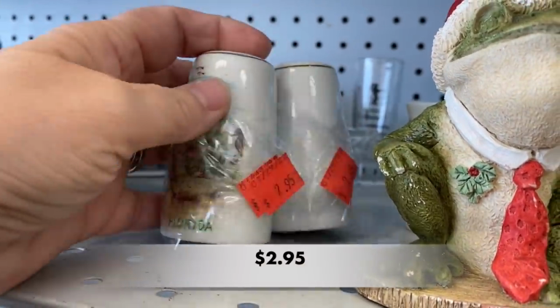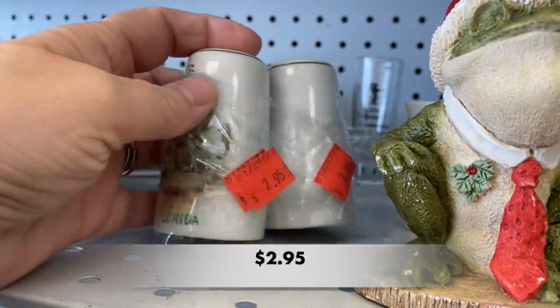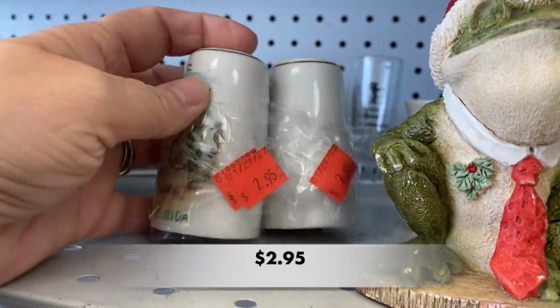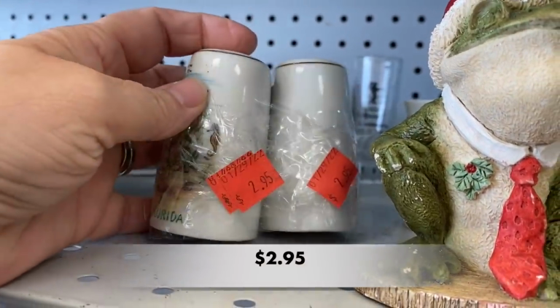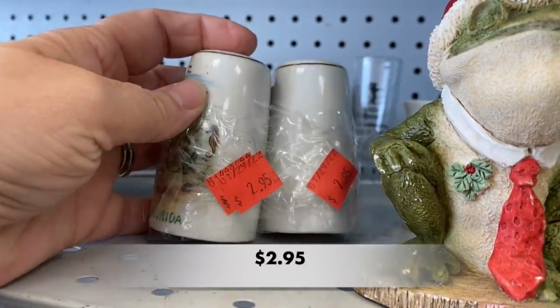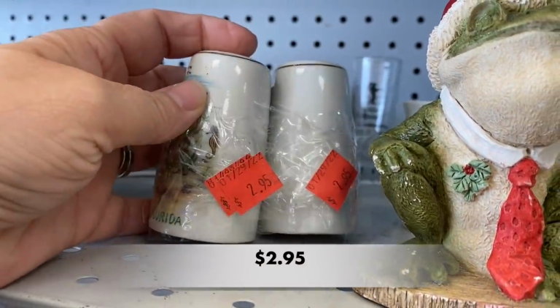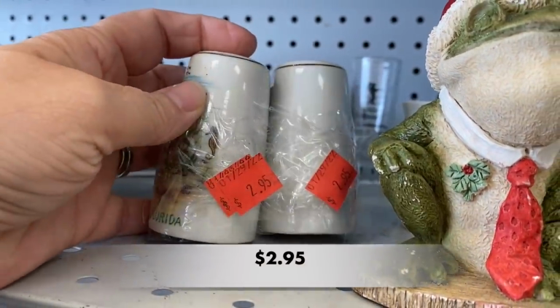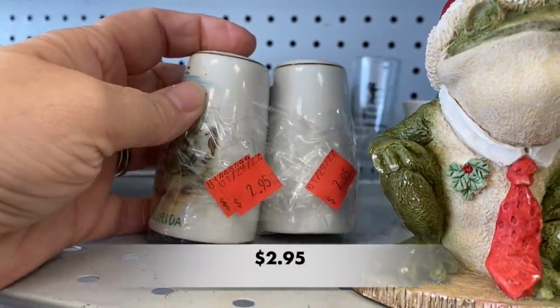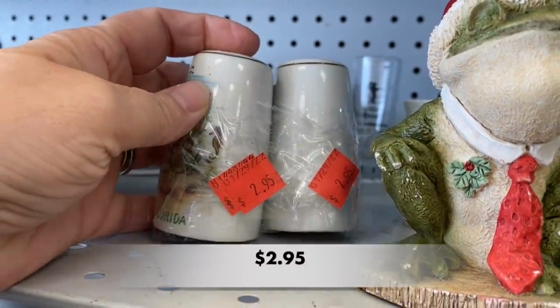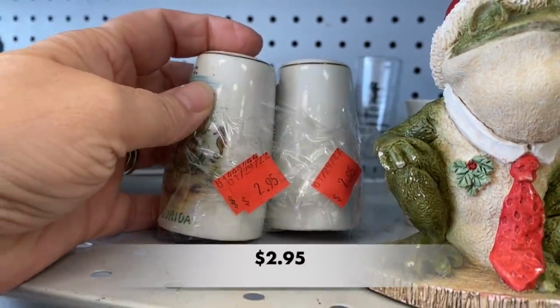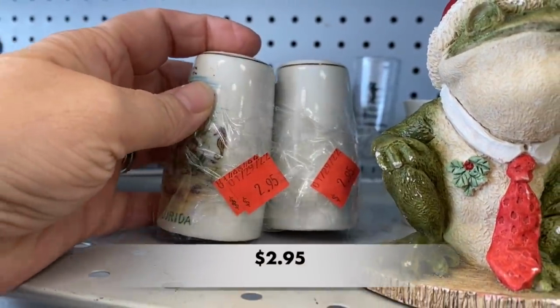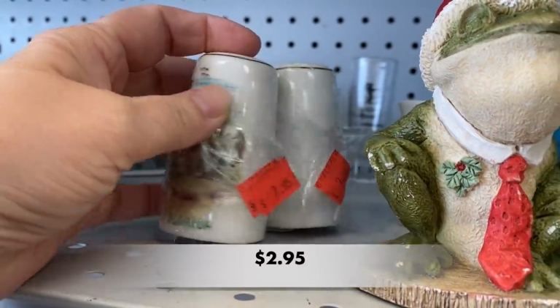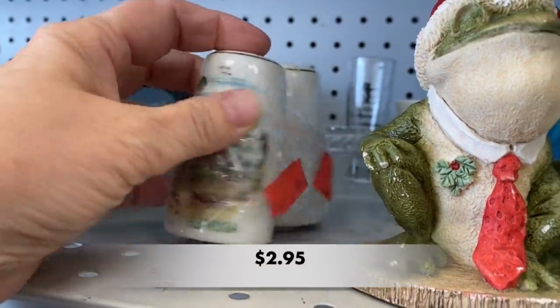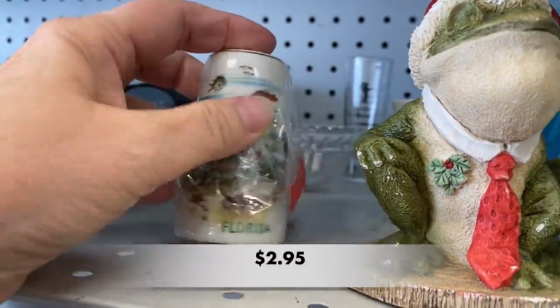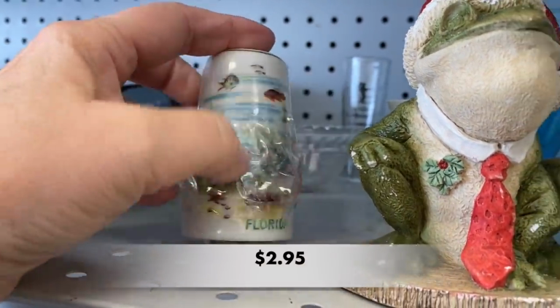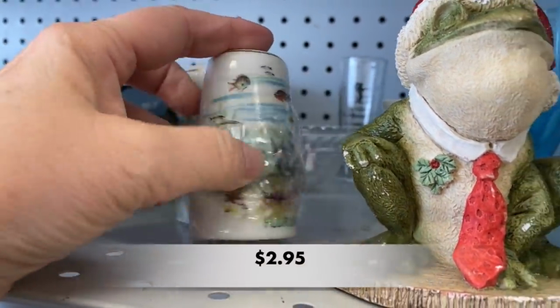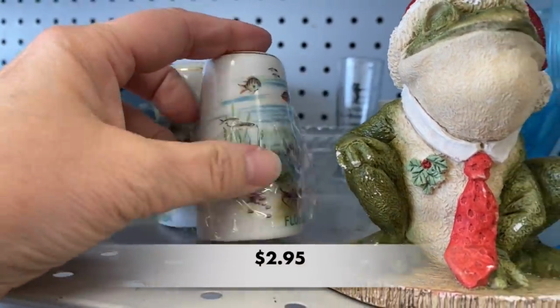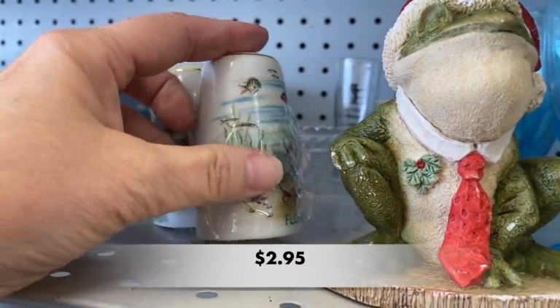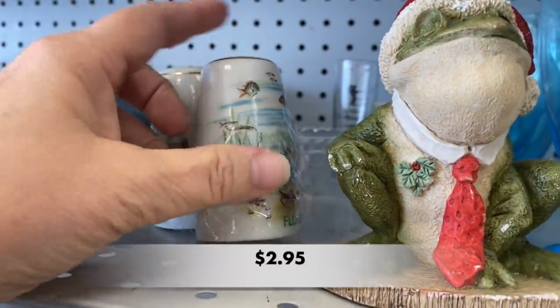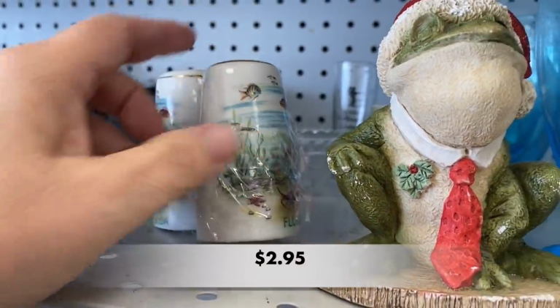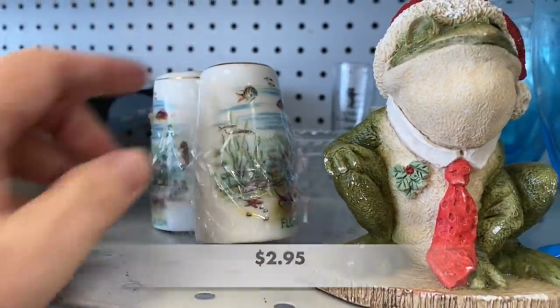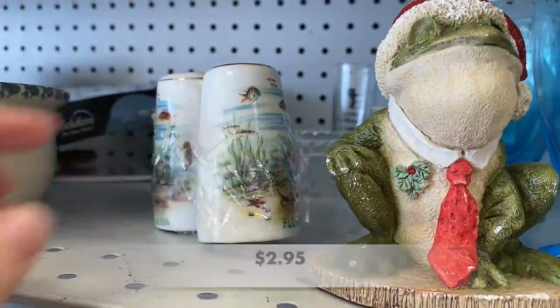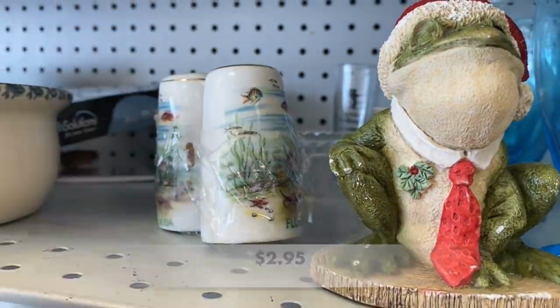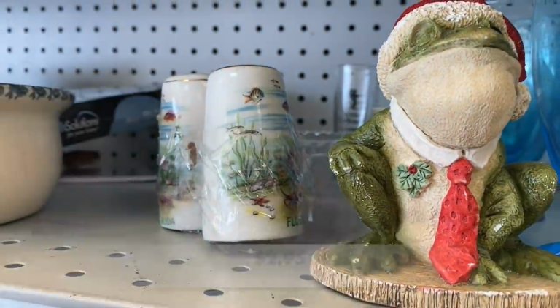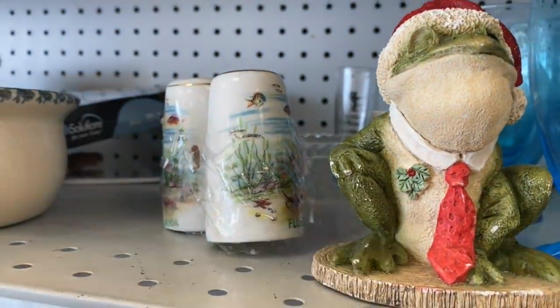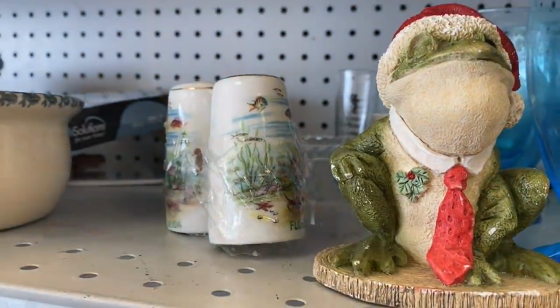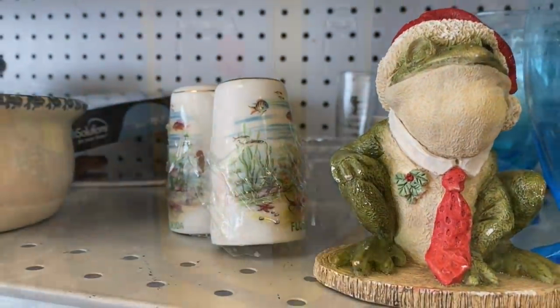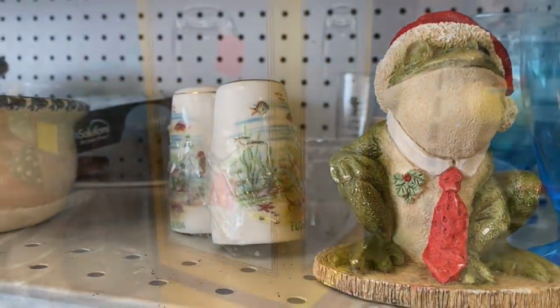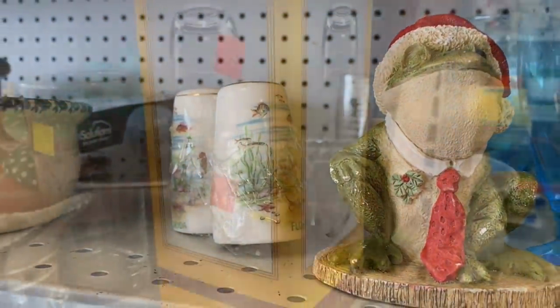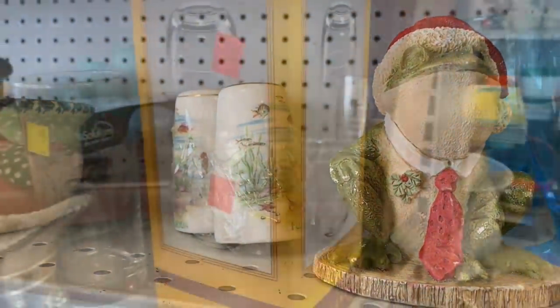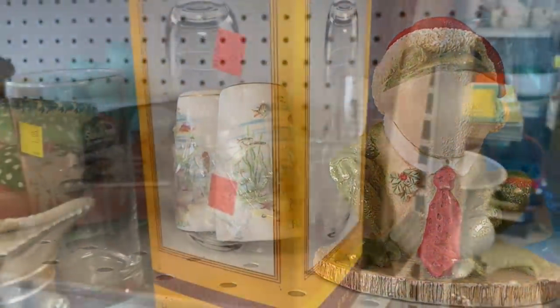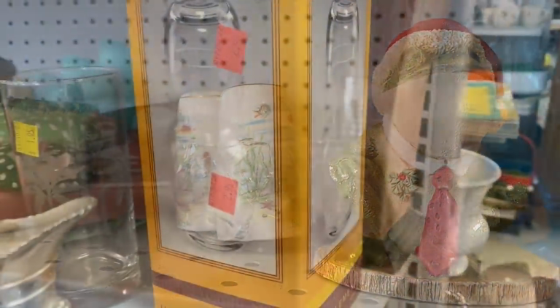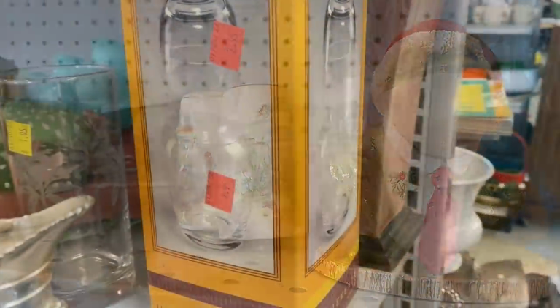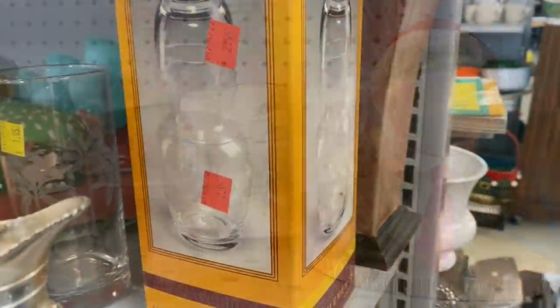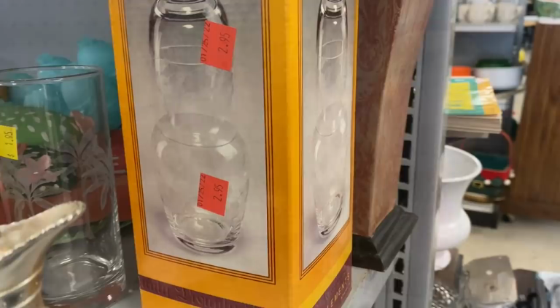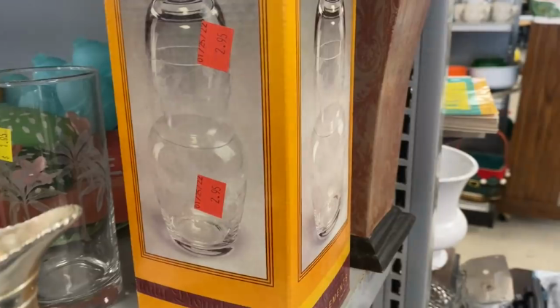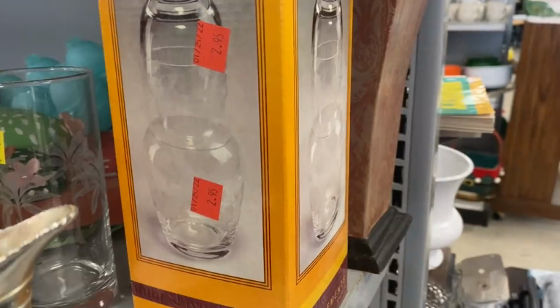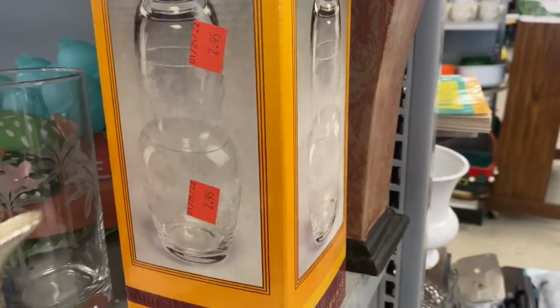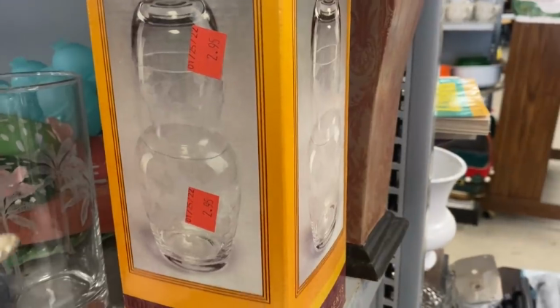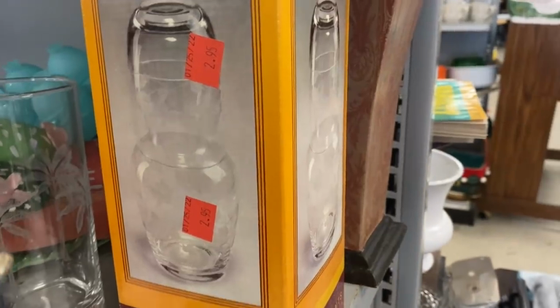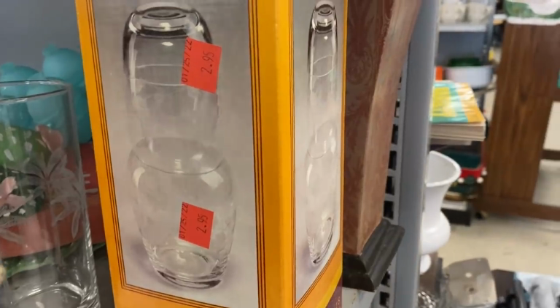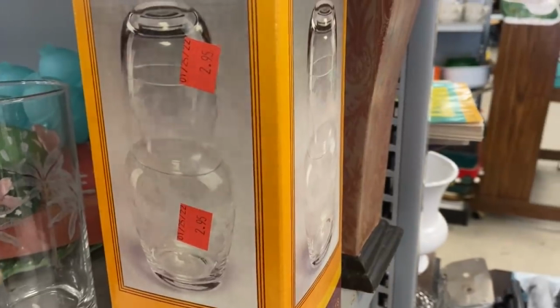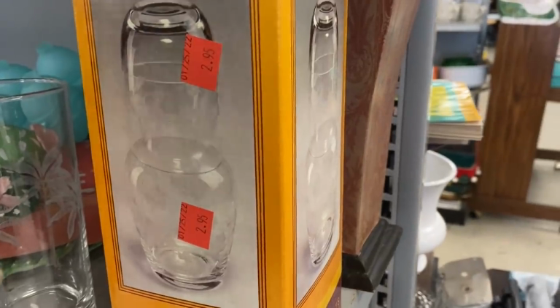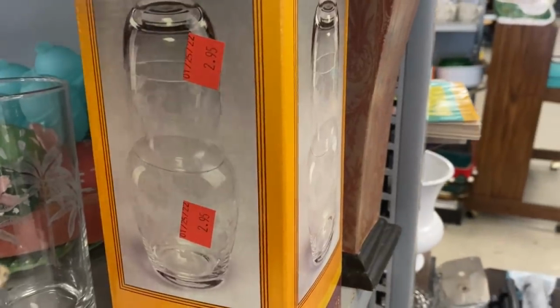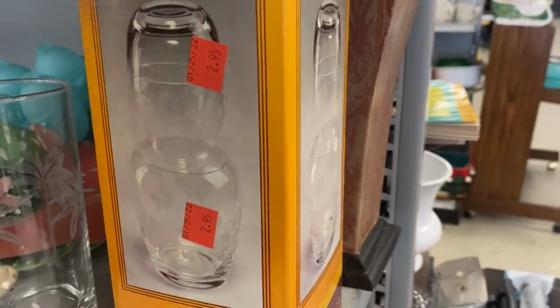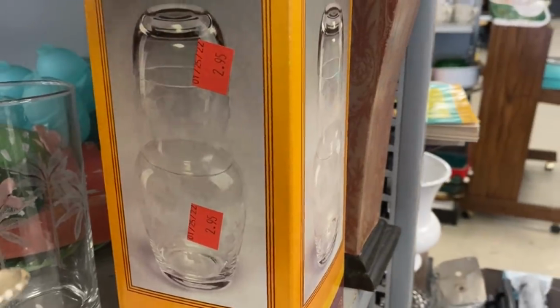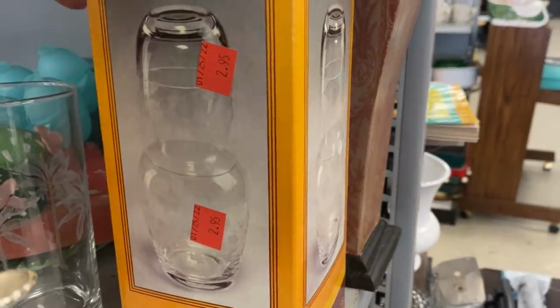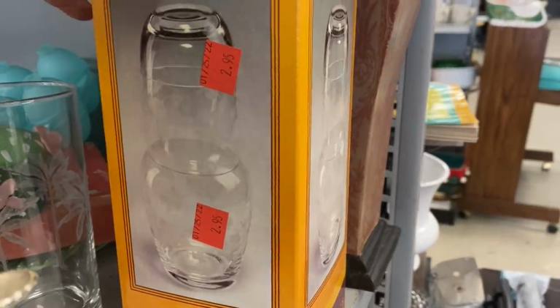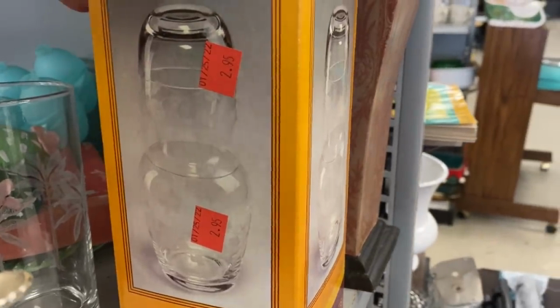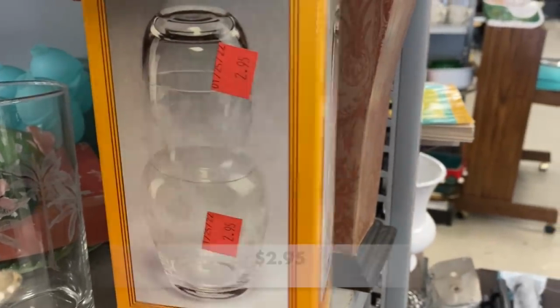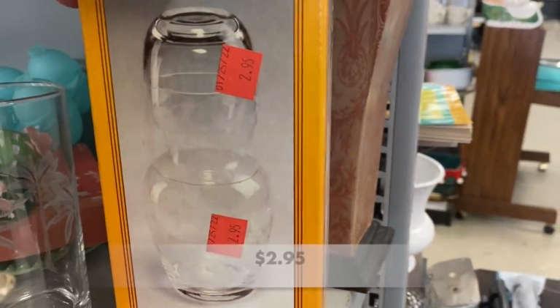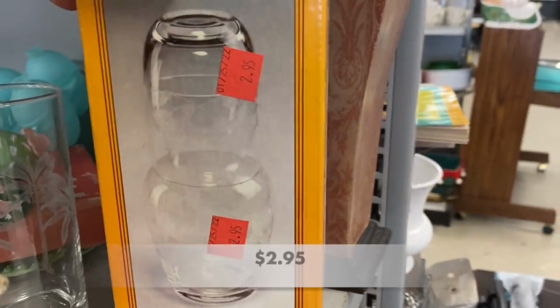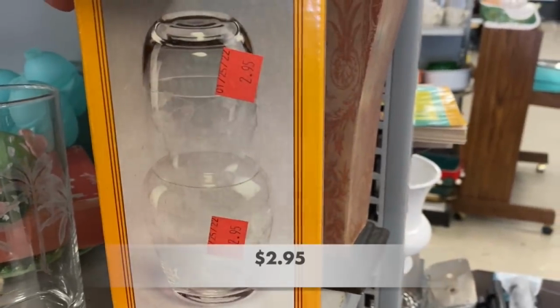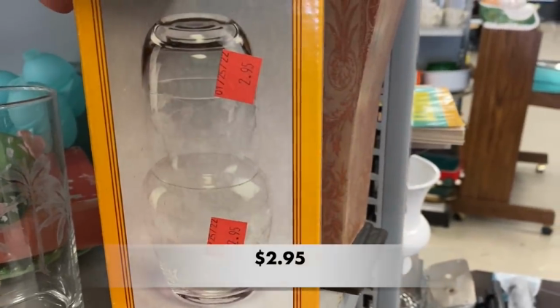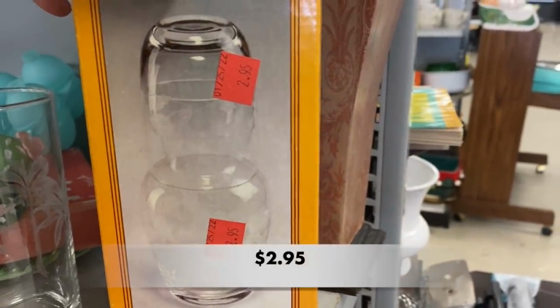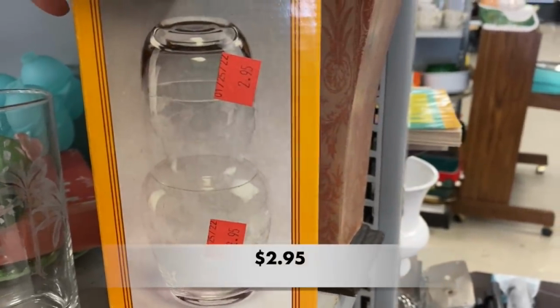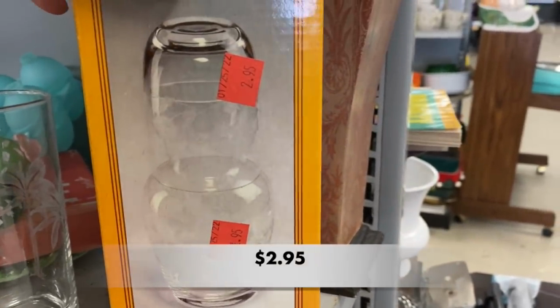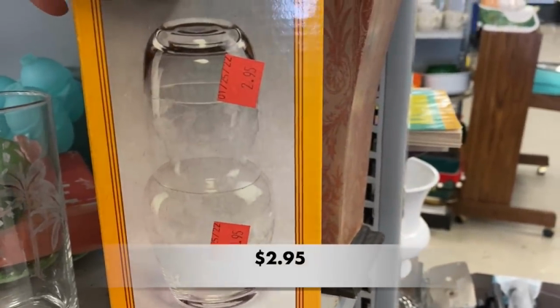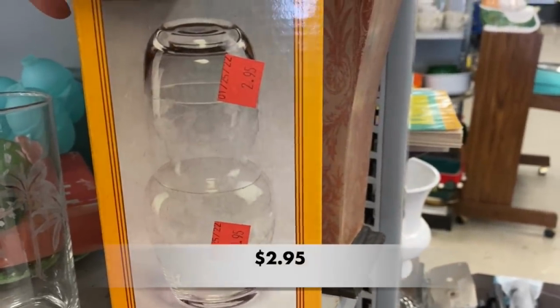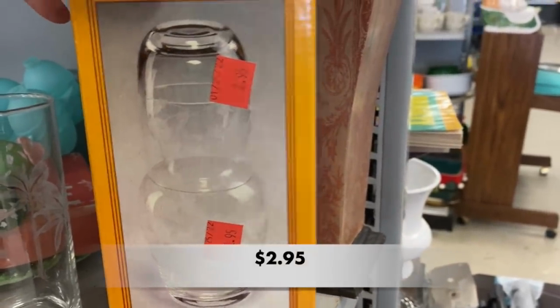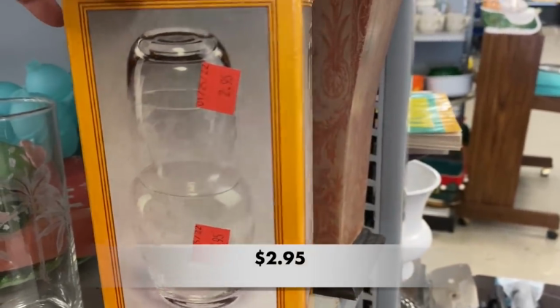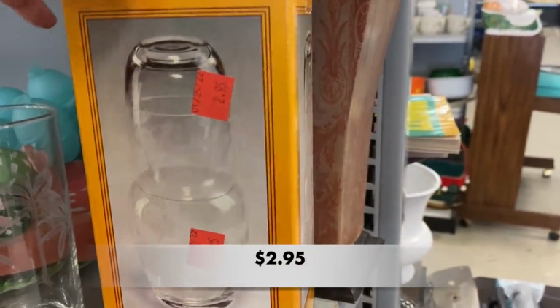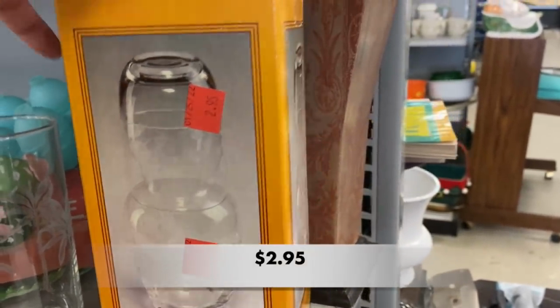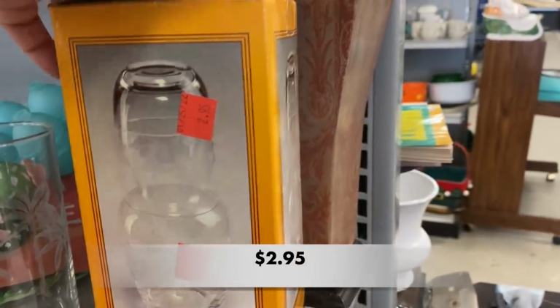So until then let's get shopping. Grab your coffee, grab your tea, and let's get thrifting.